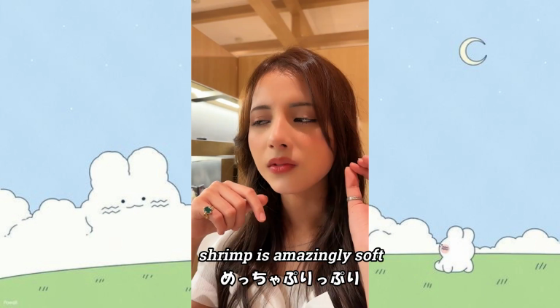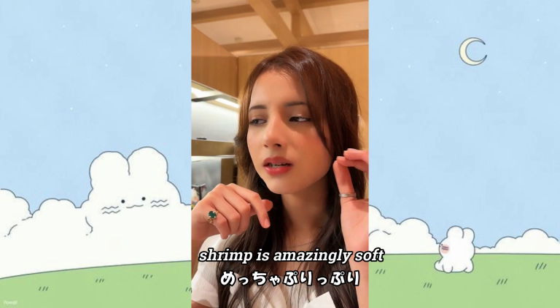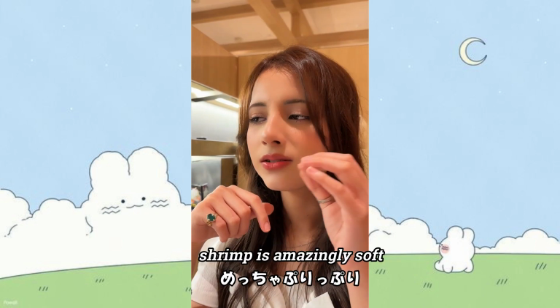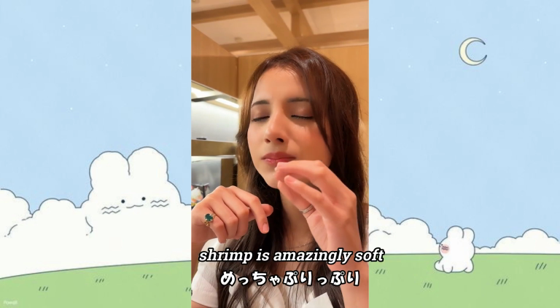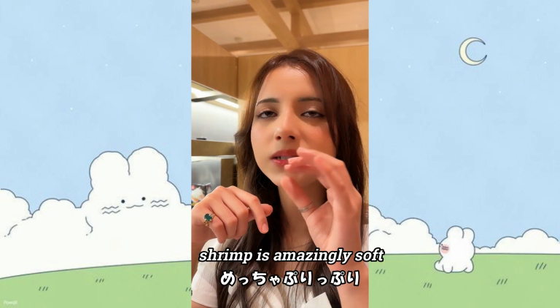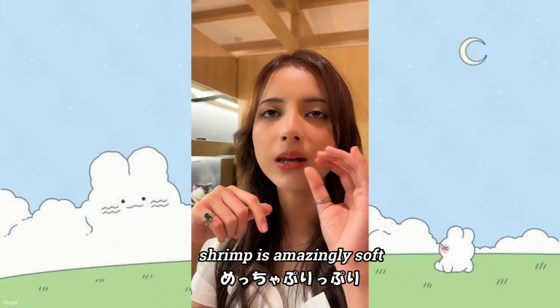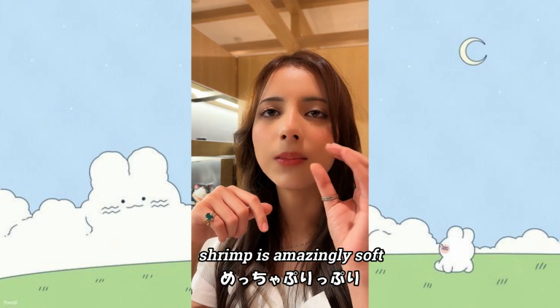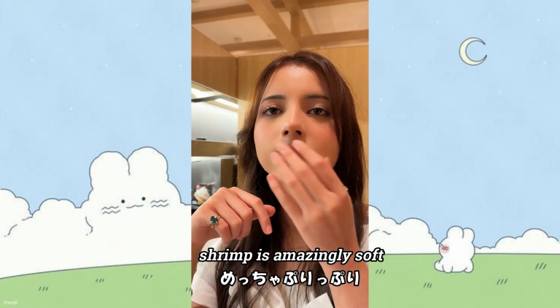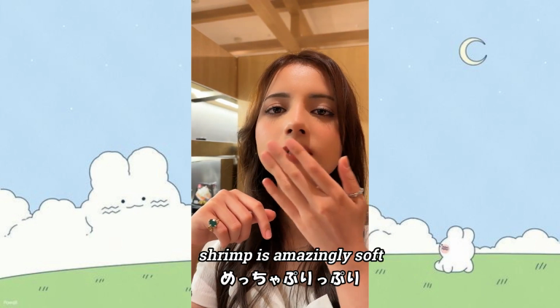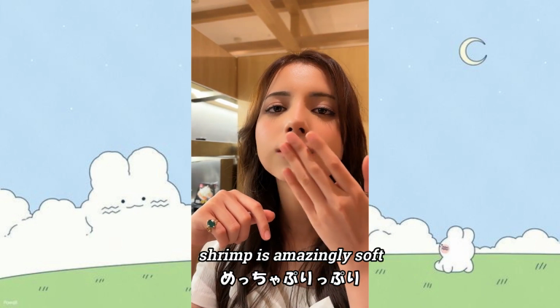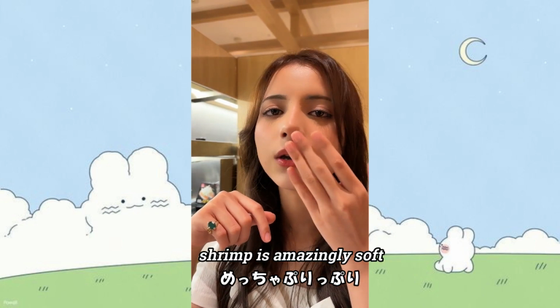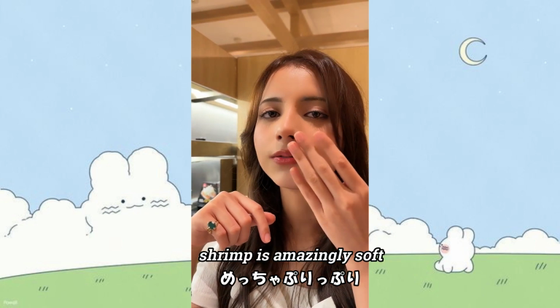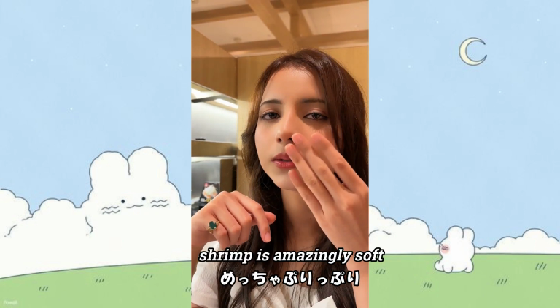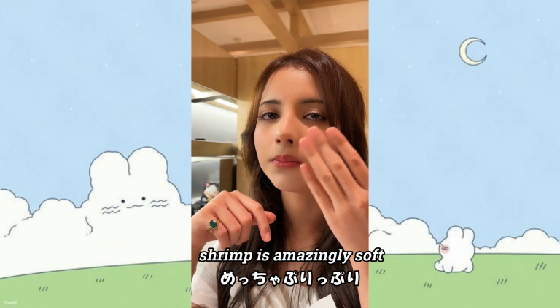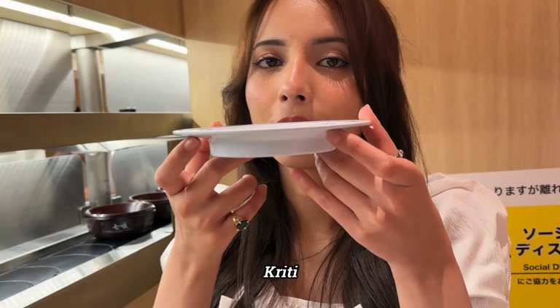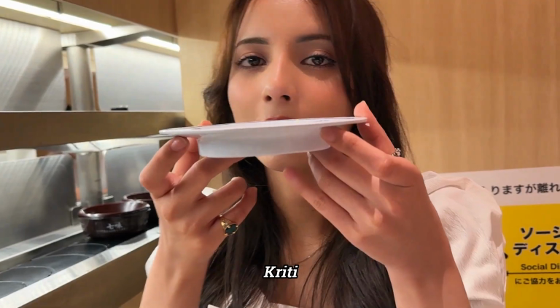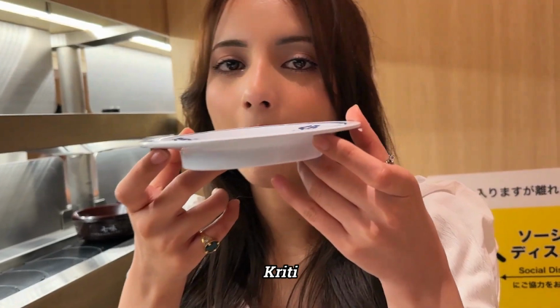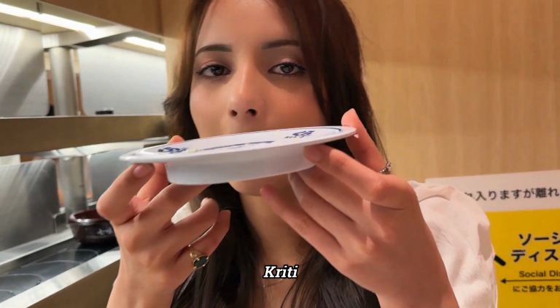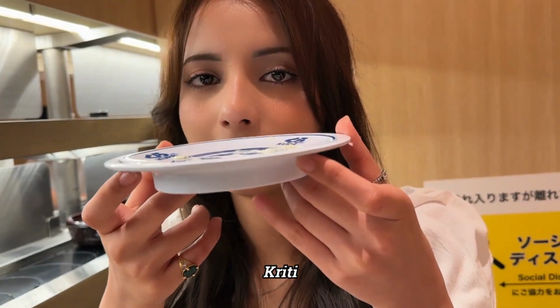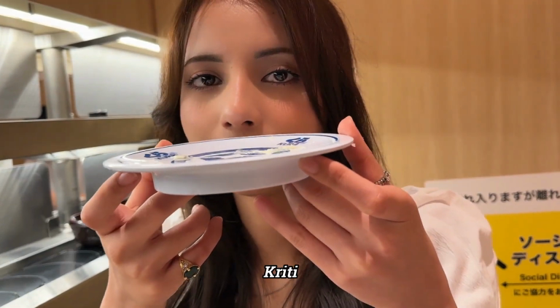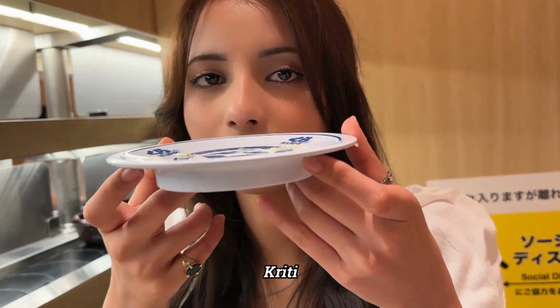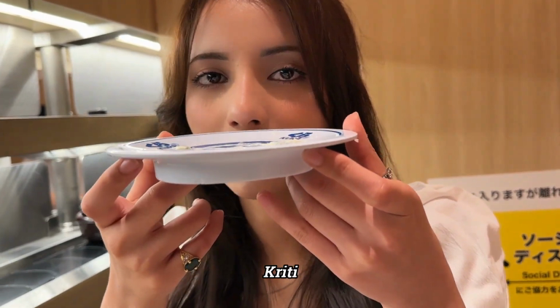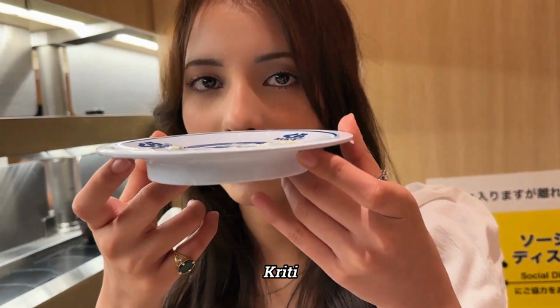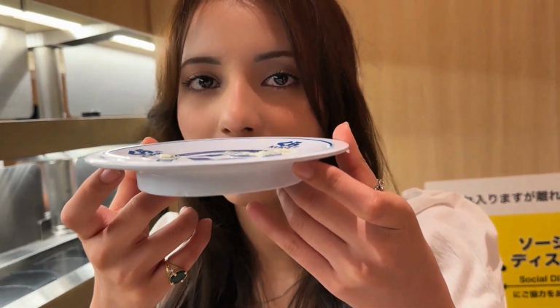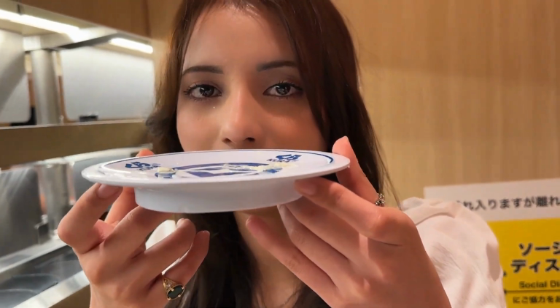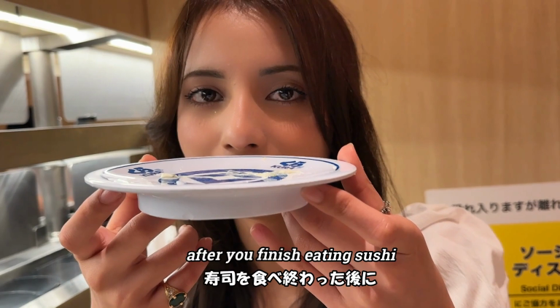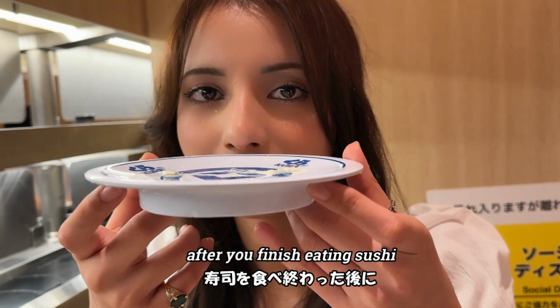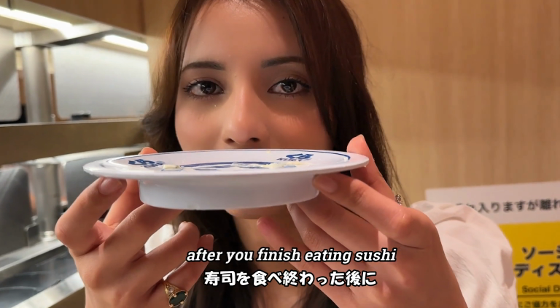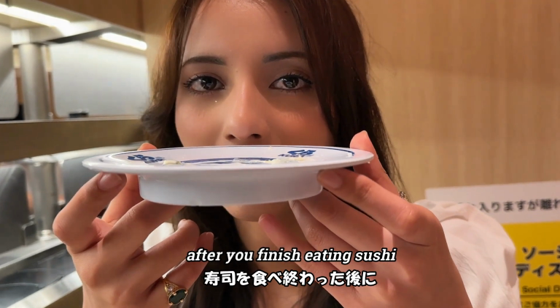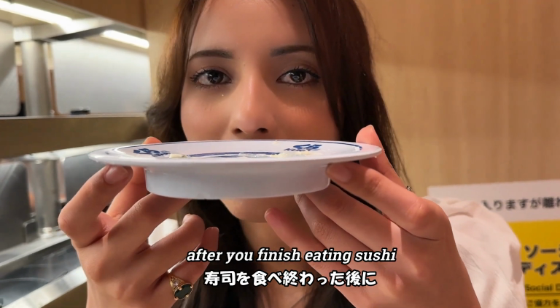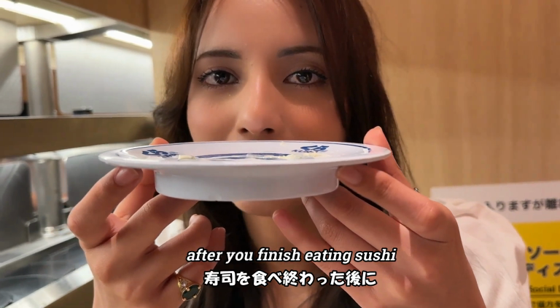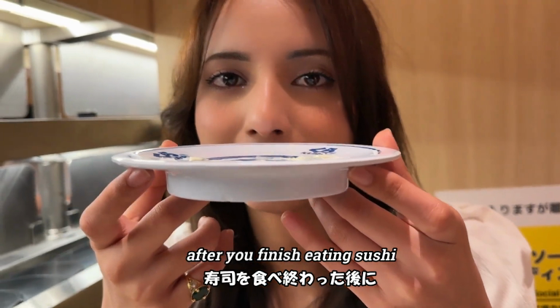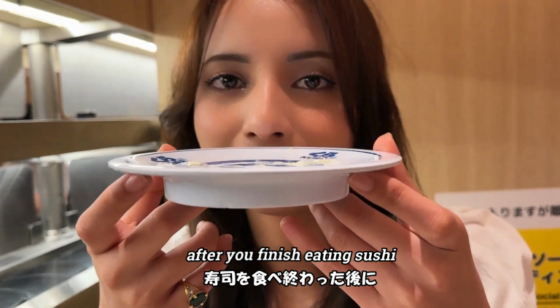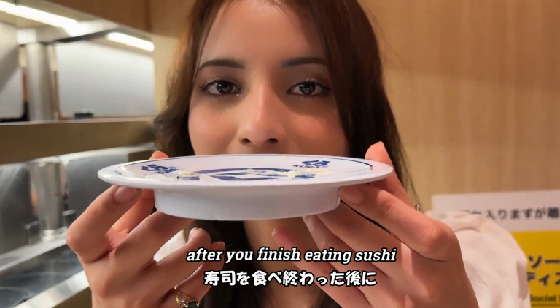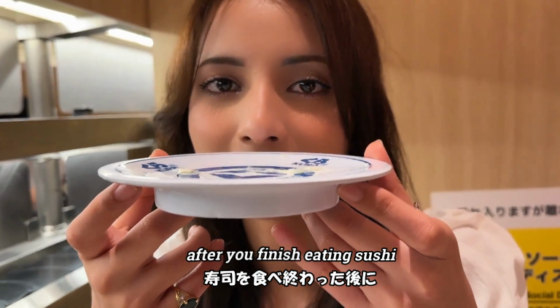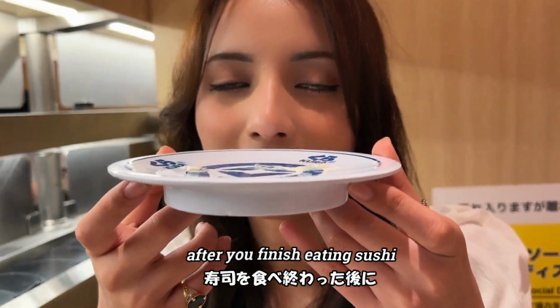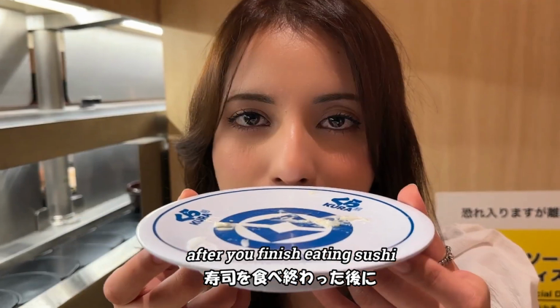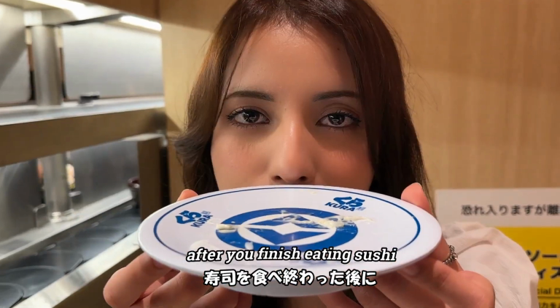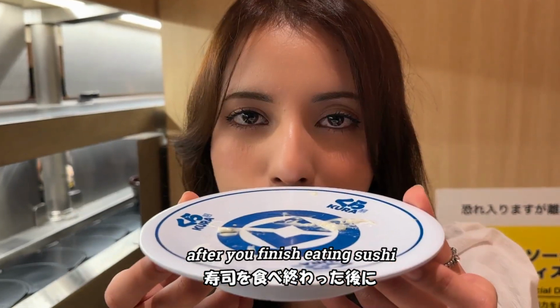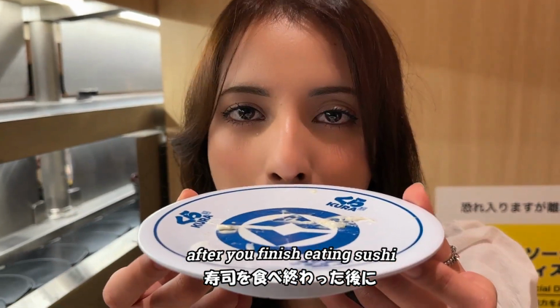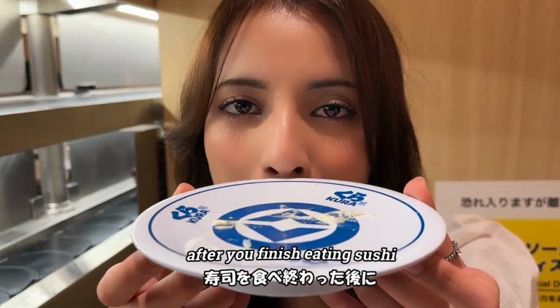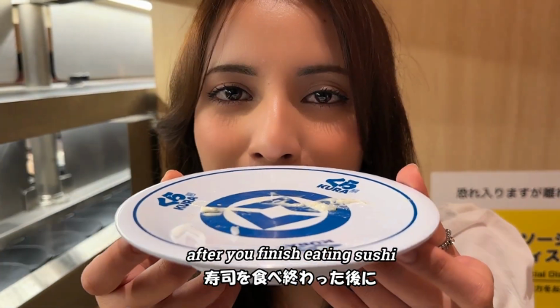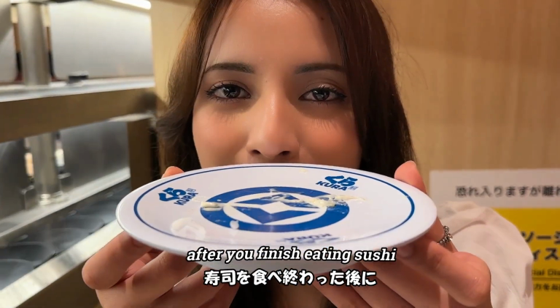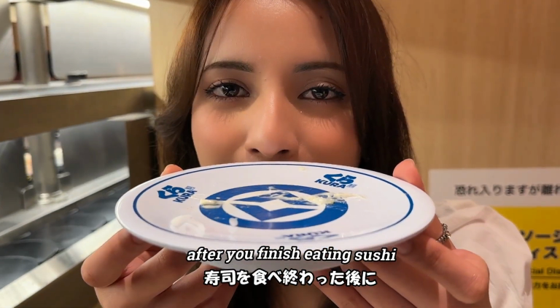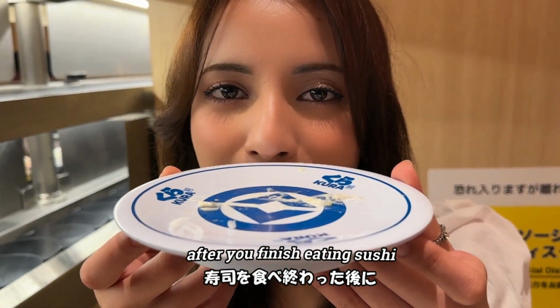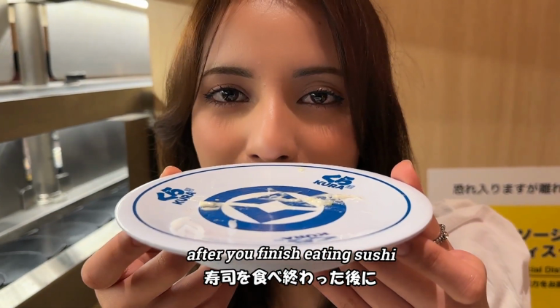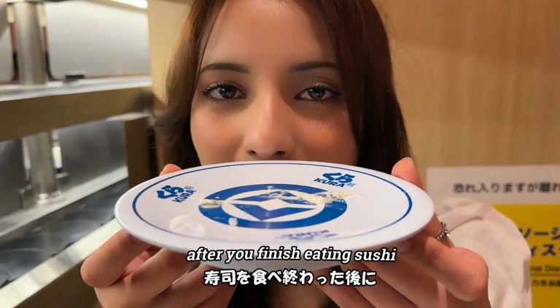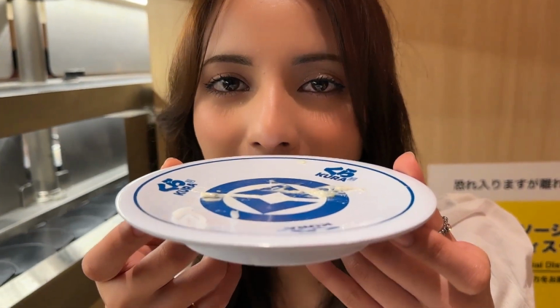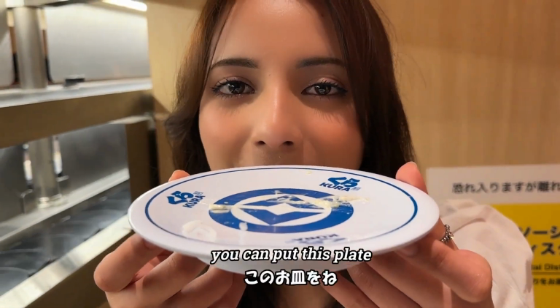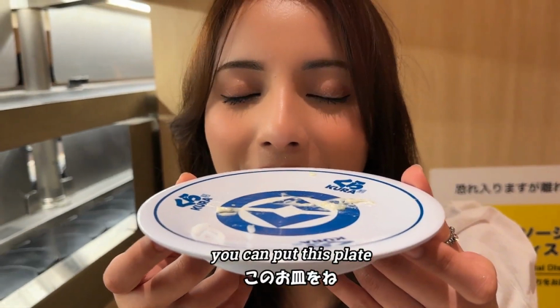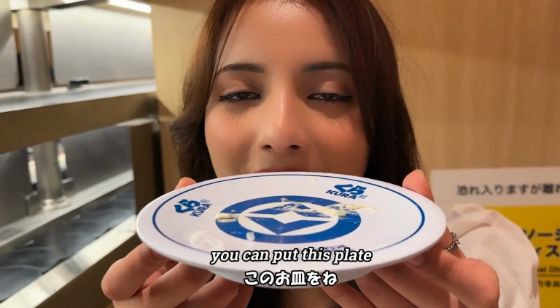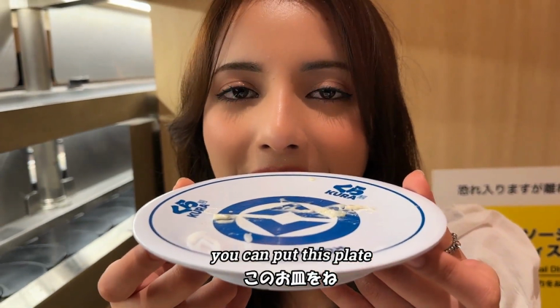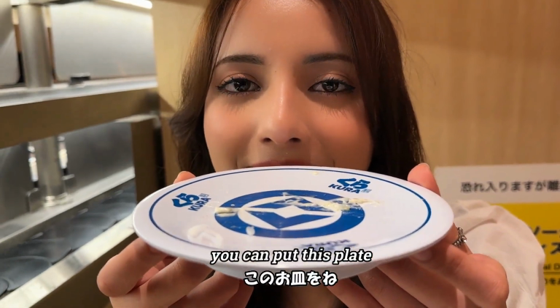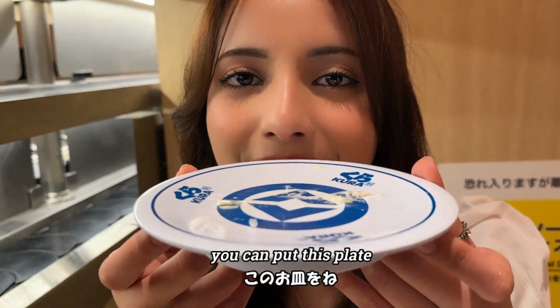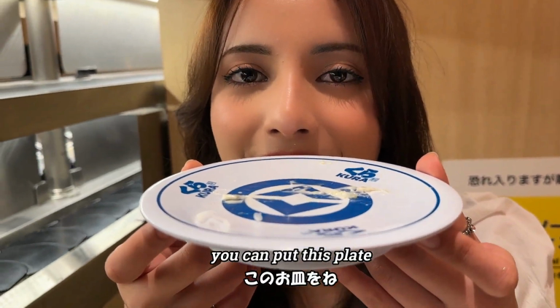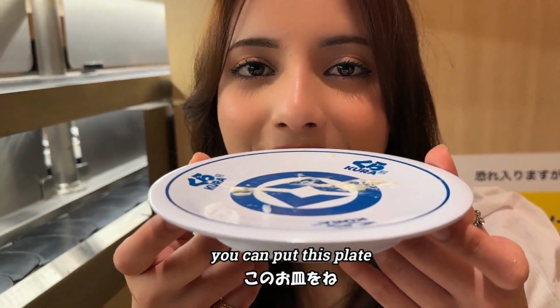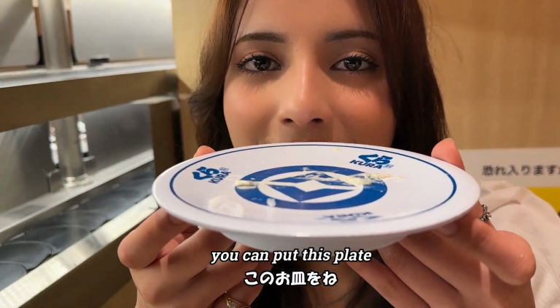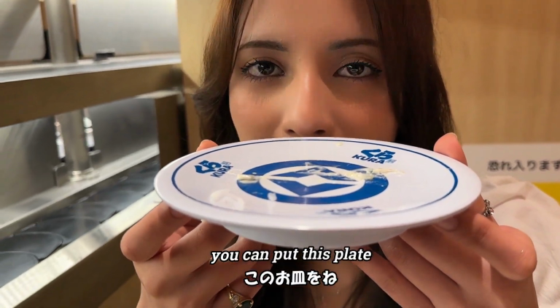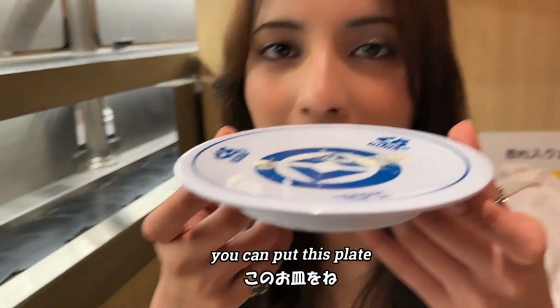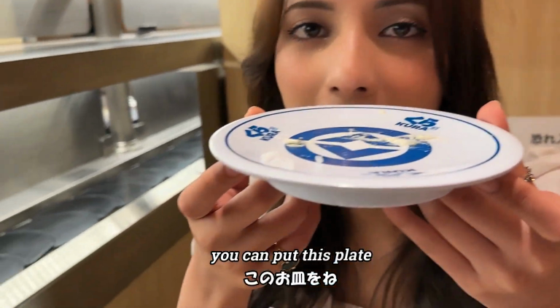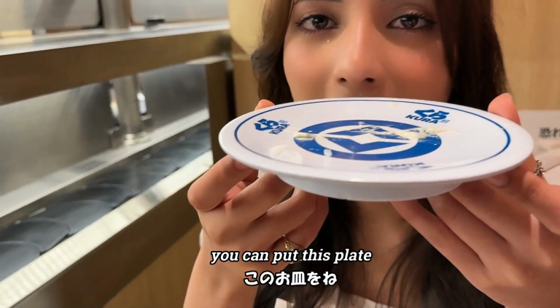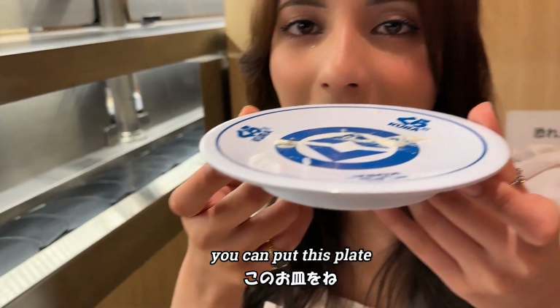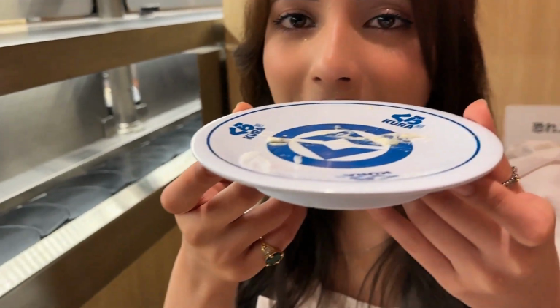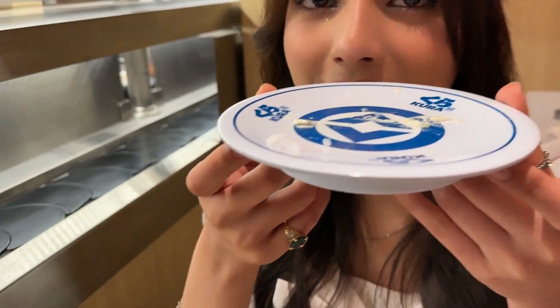The shrimp is amazingly tasty — ten out of ten! After finishing eating the sushi, we can put the empty plate inside this slot here.